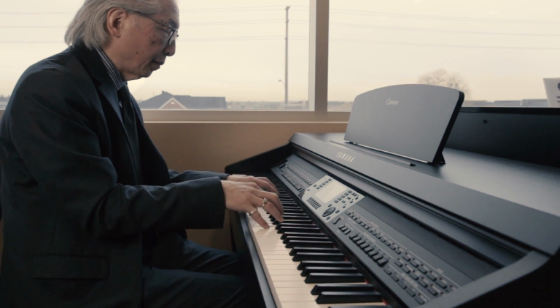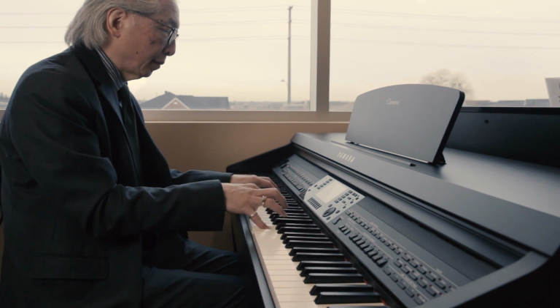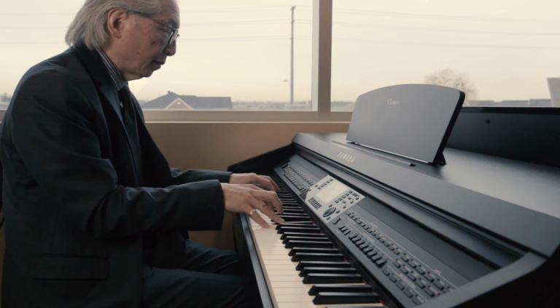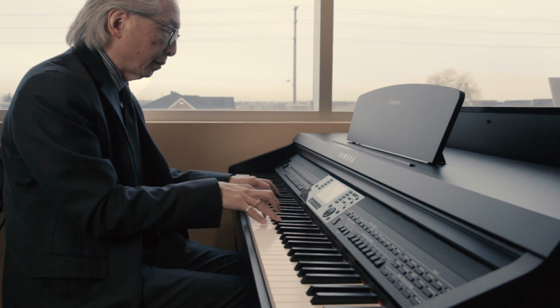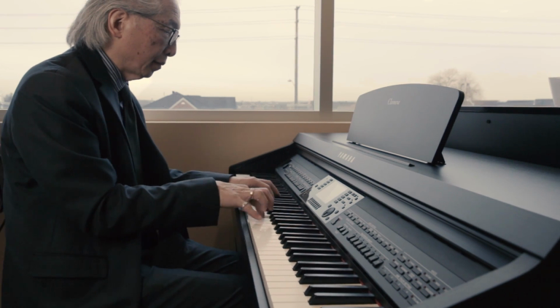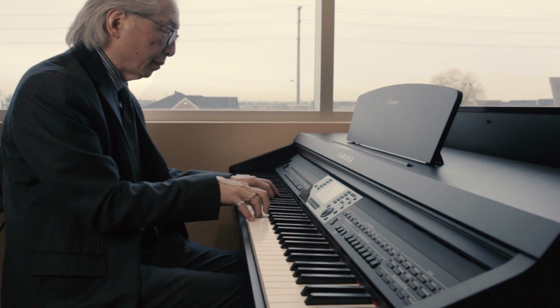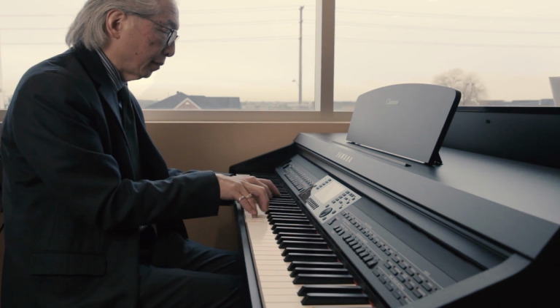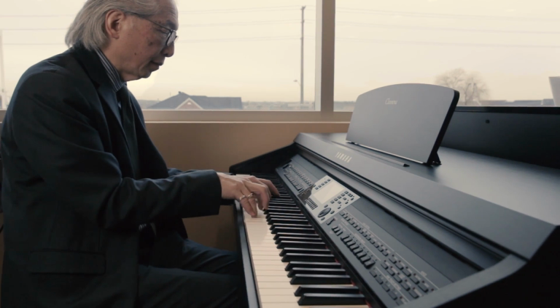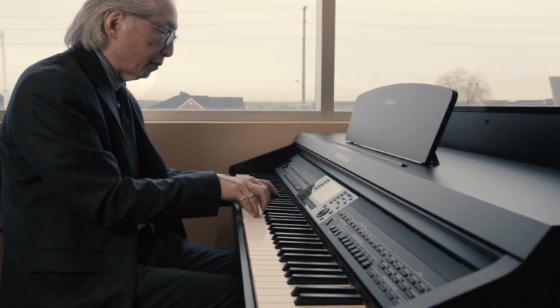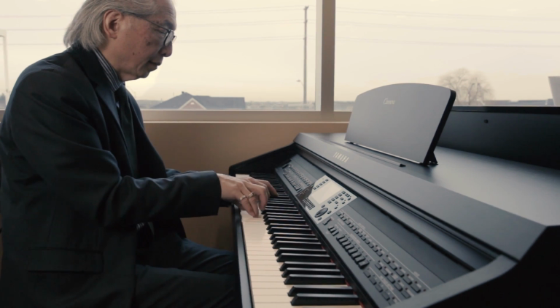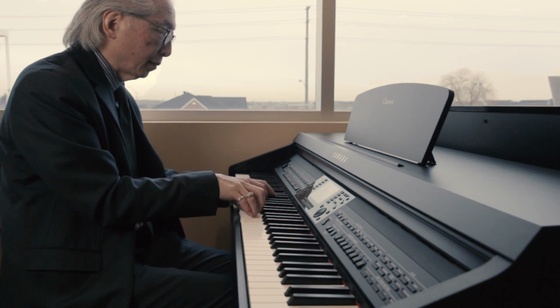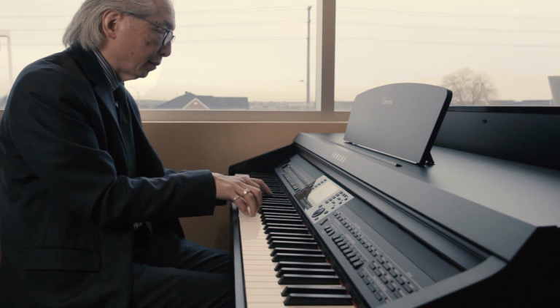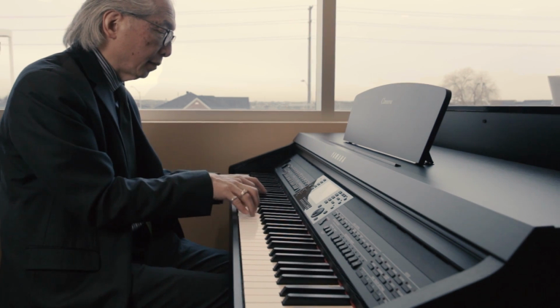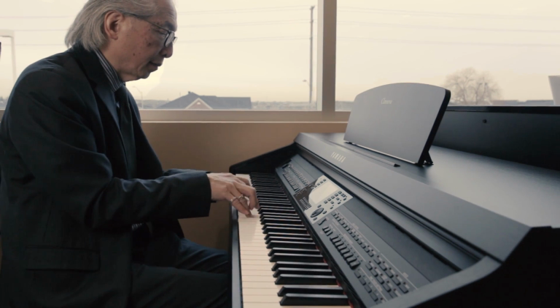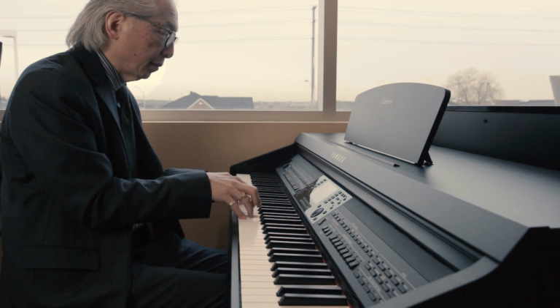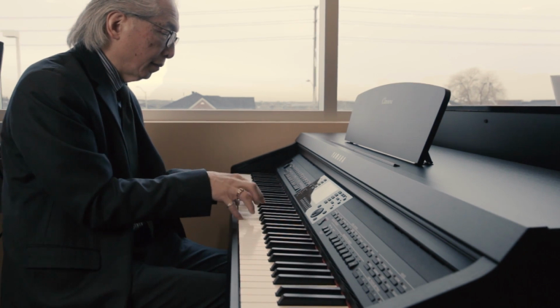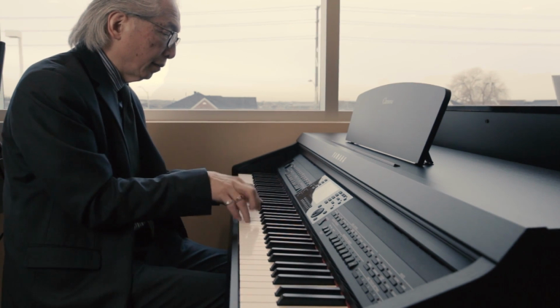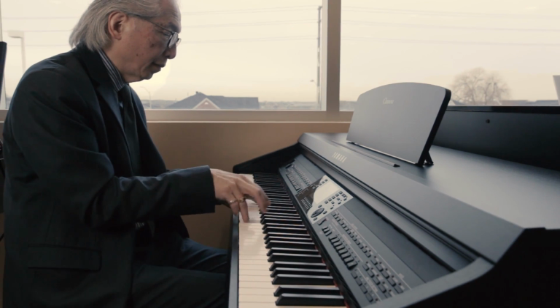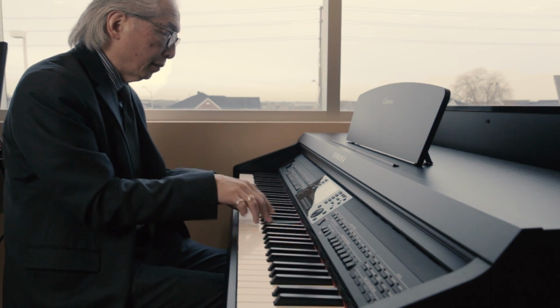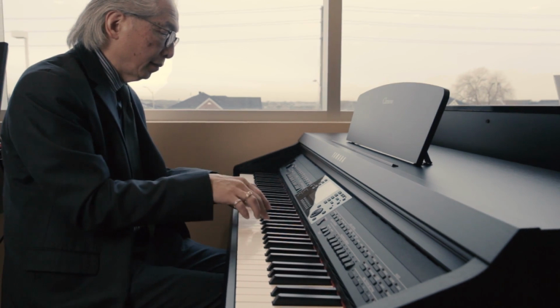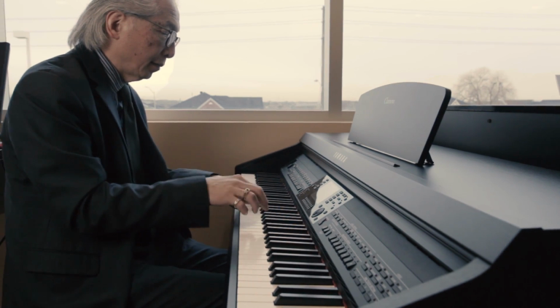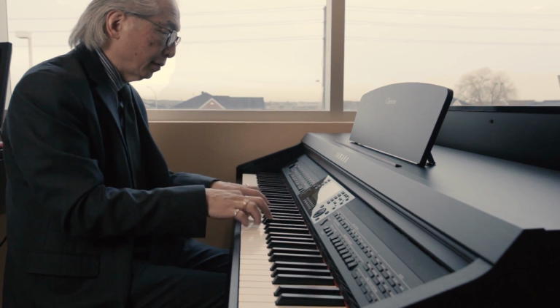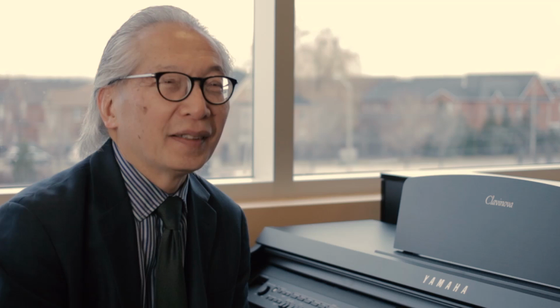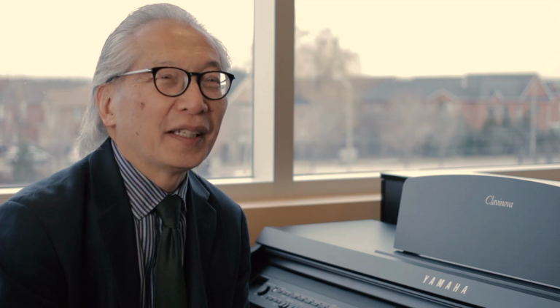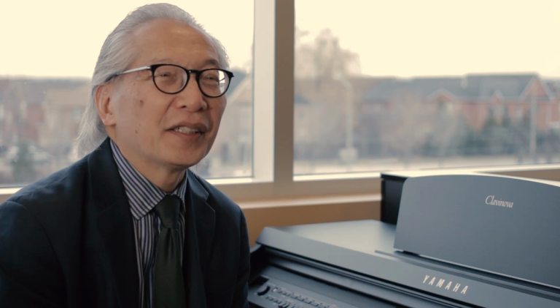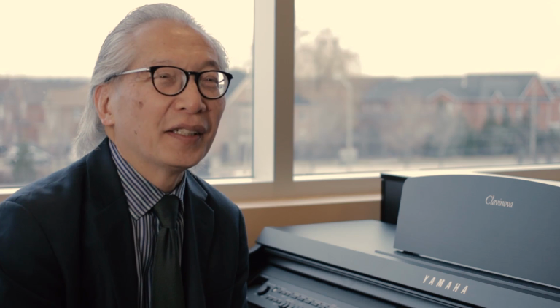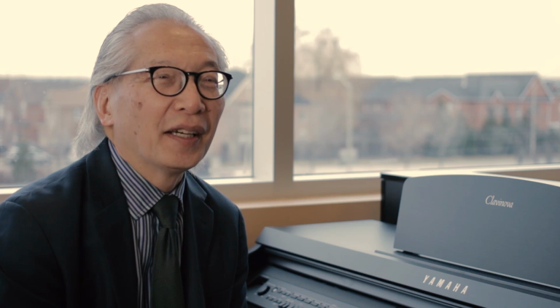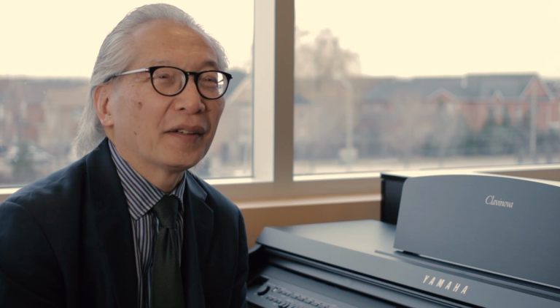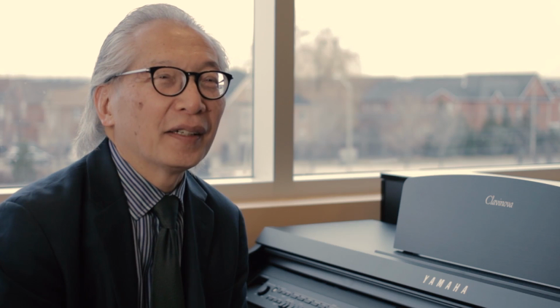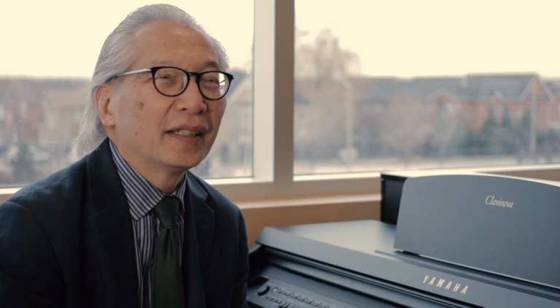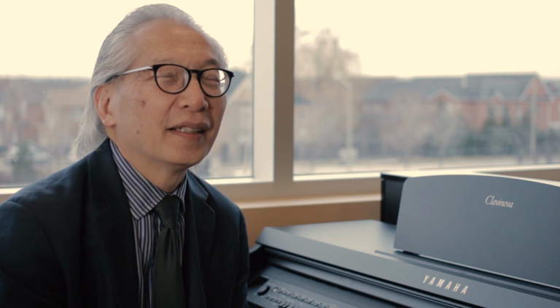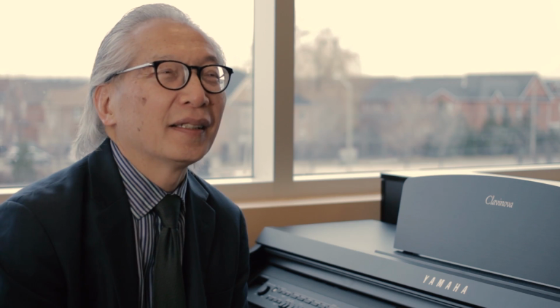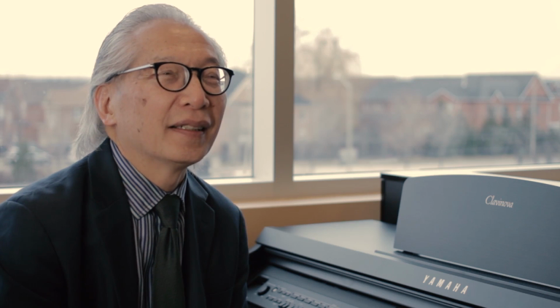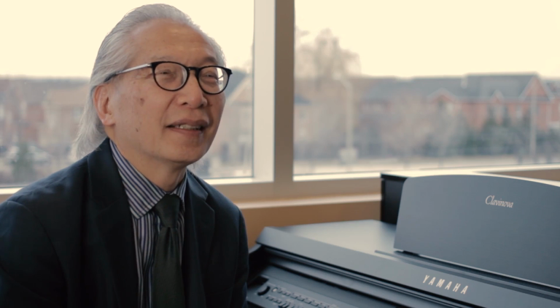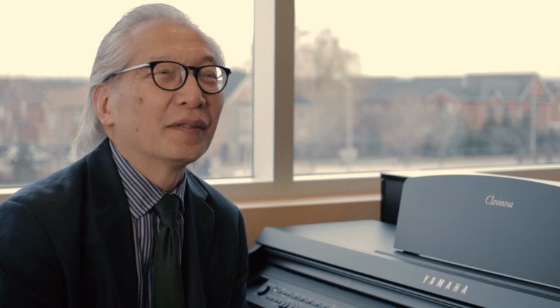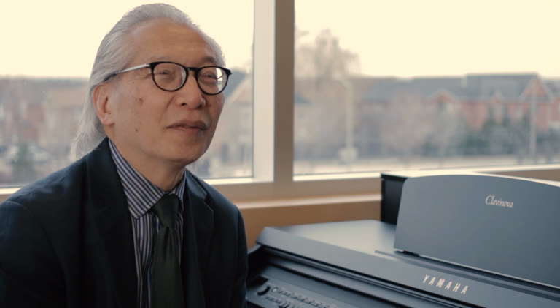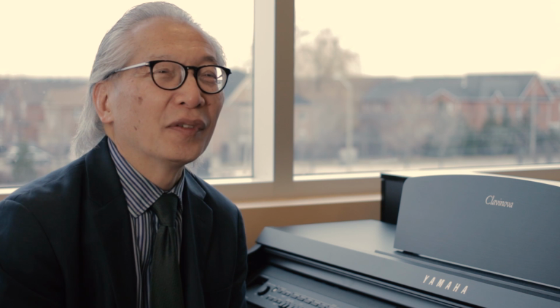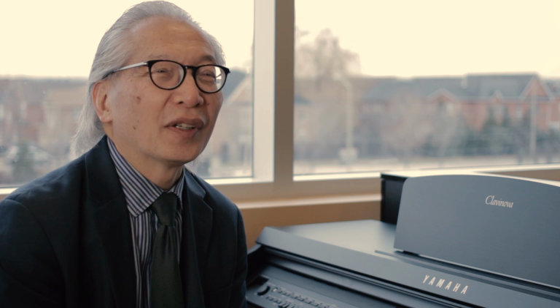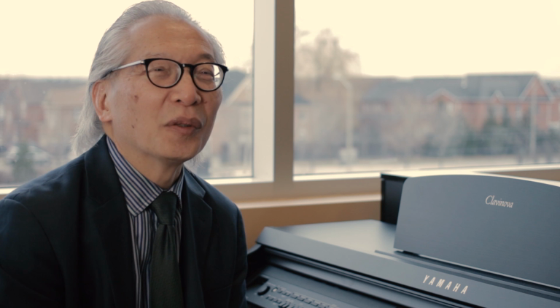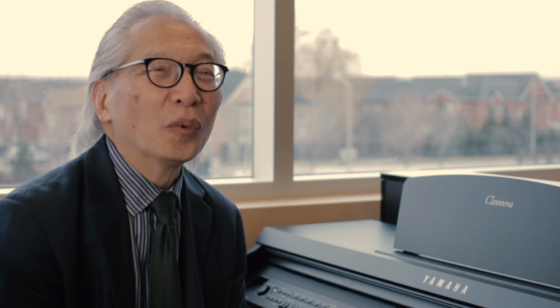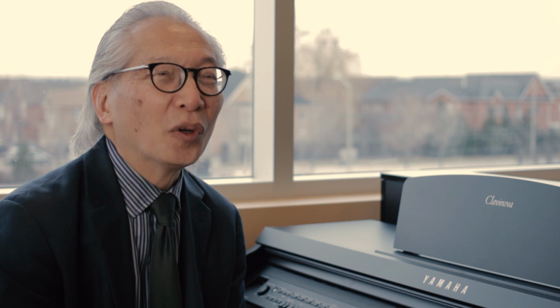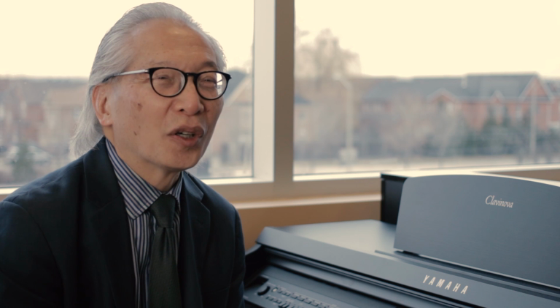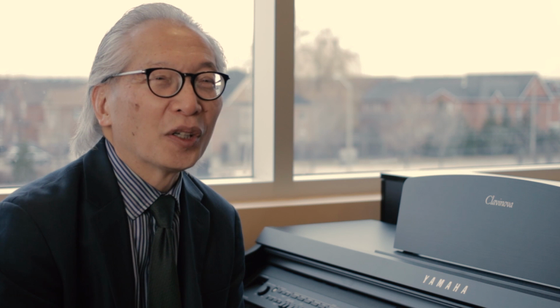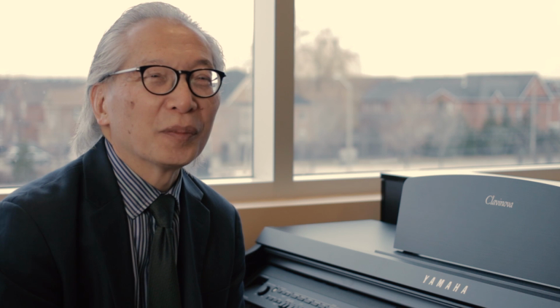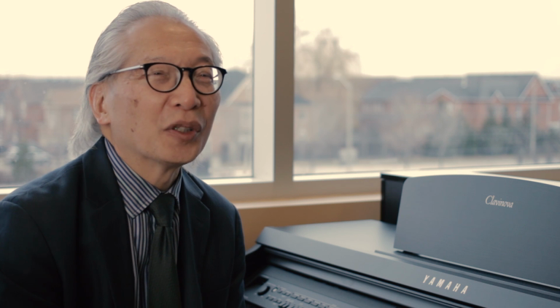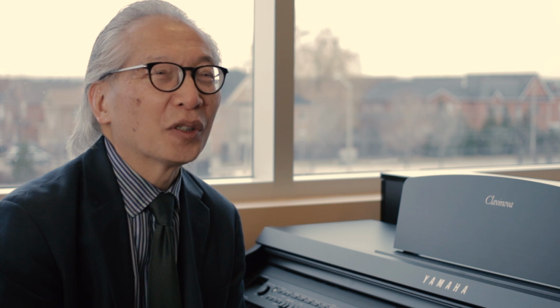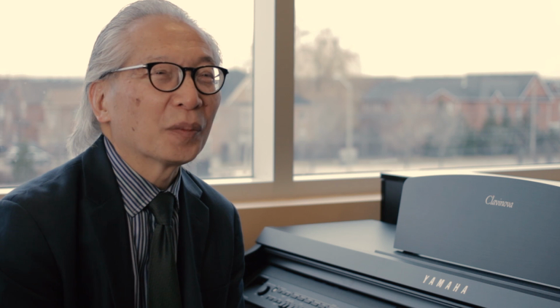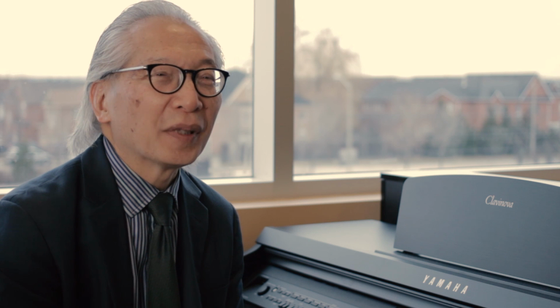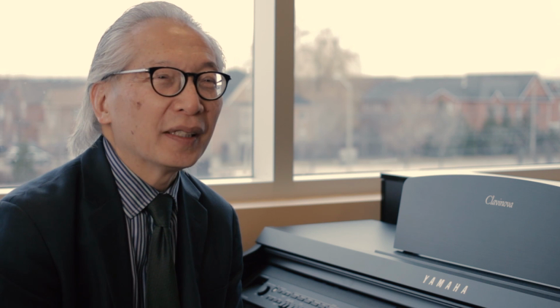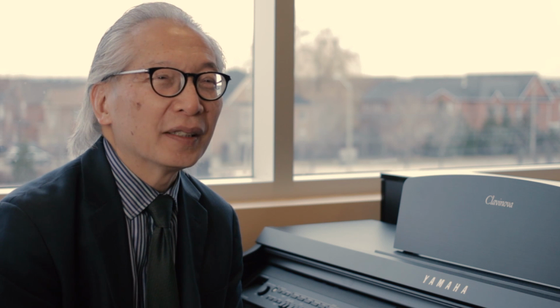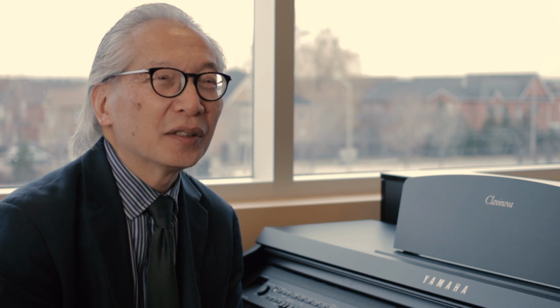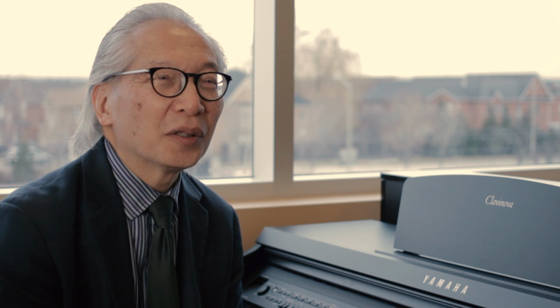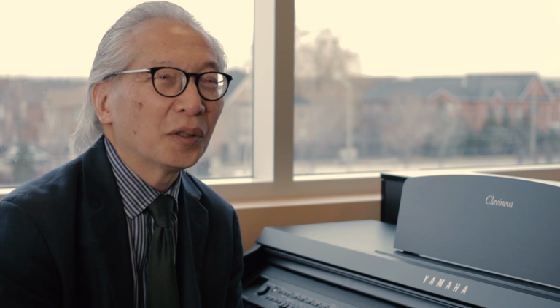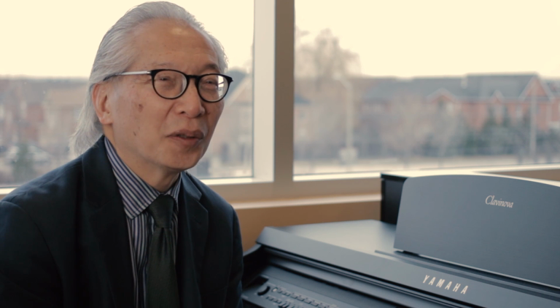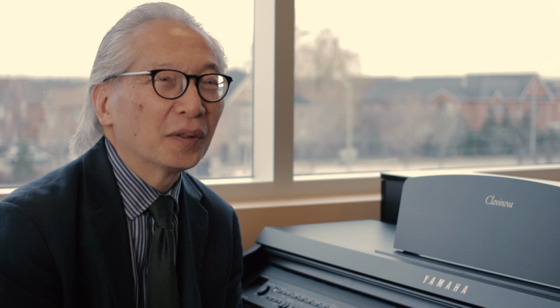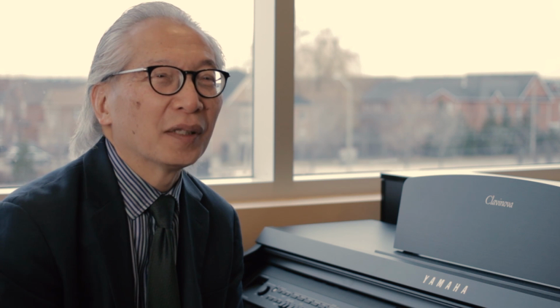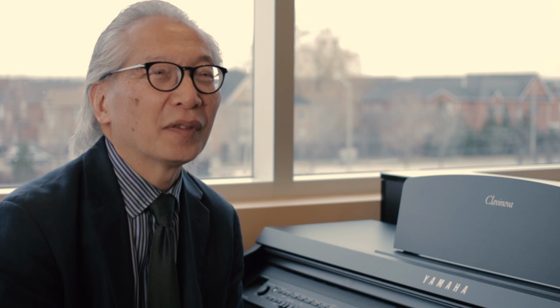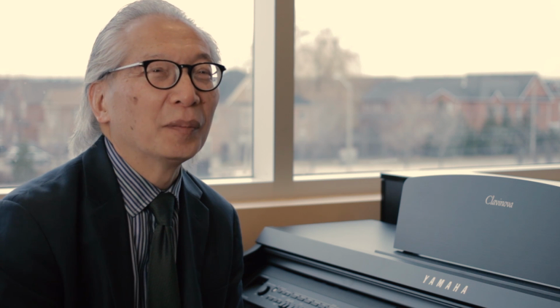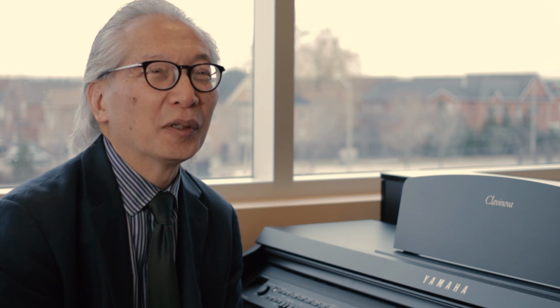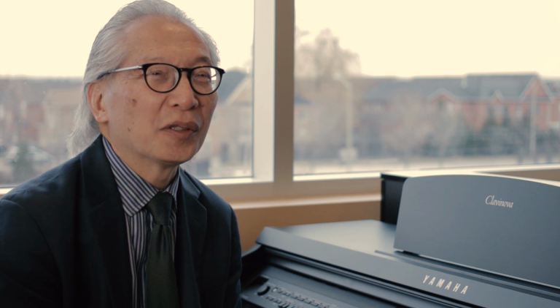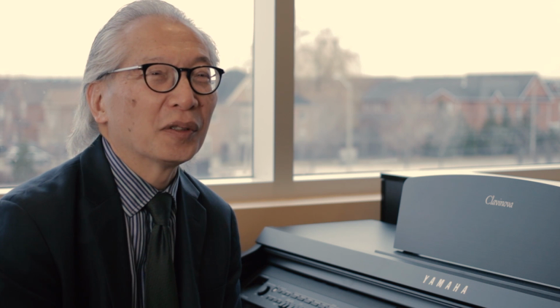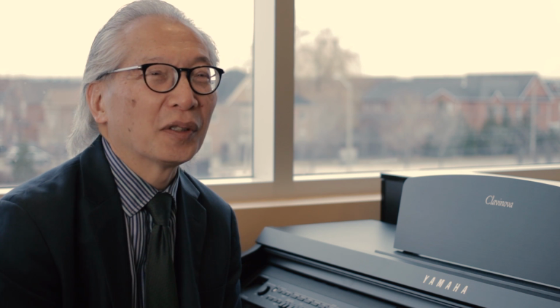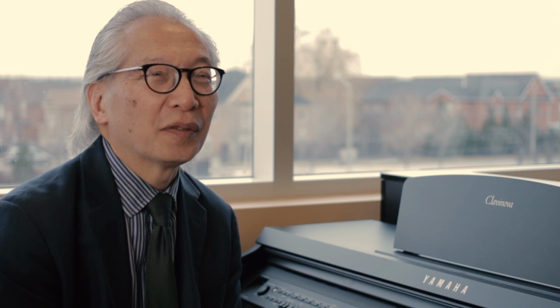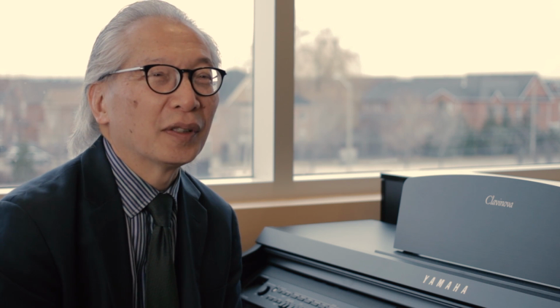We'll start with the Boesendorfer piano — the legendary, very warm European tone of the Boesendorfer.